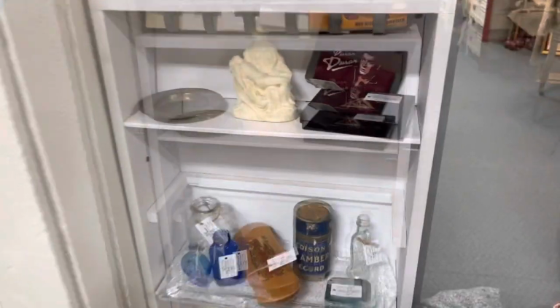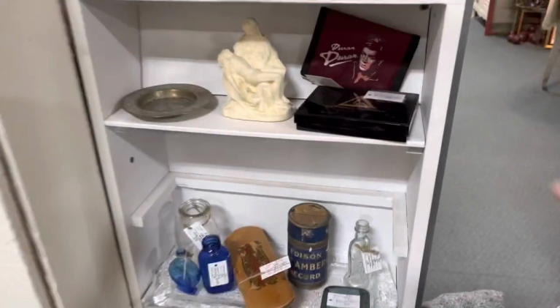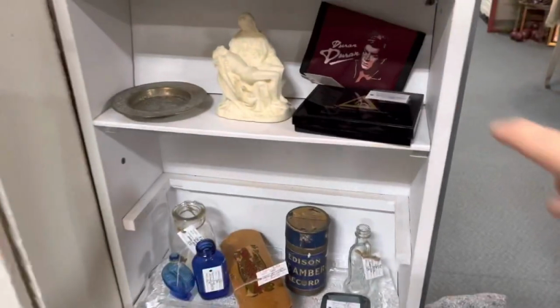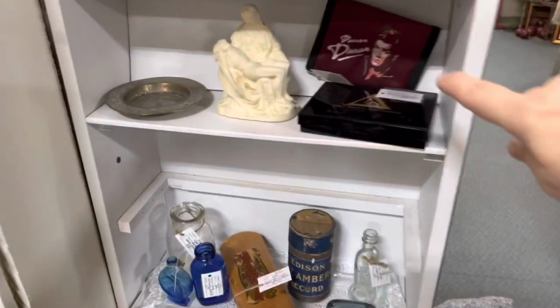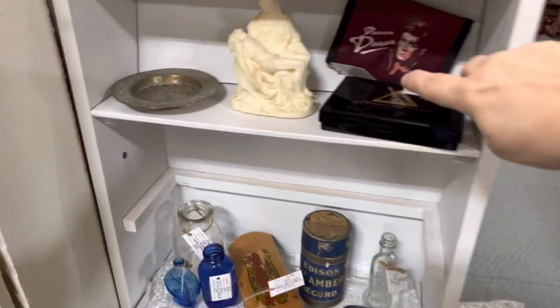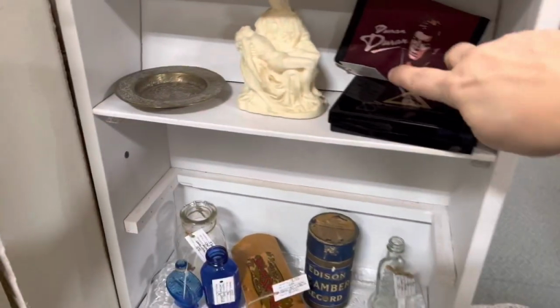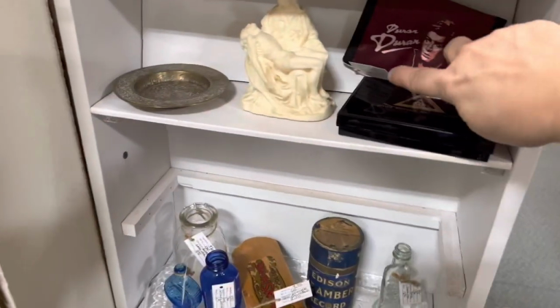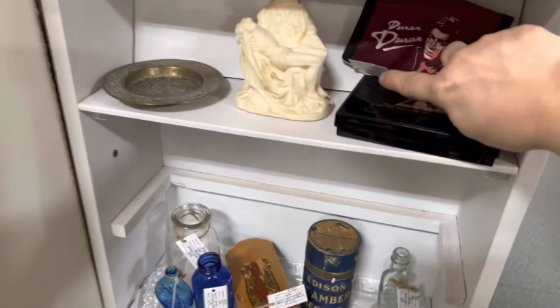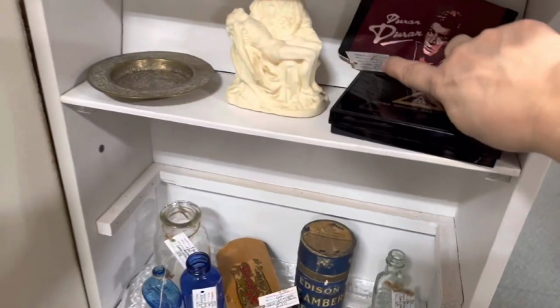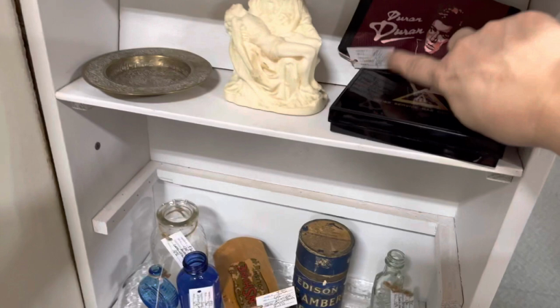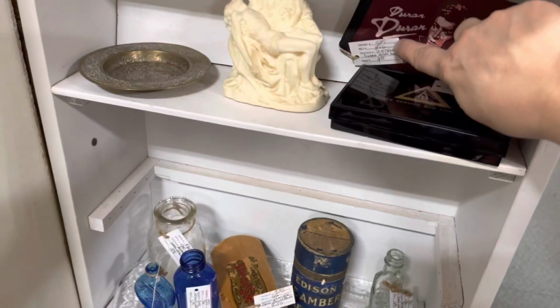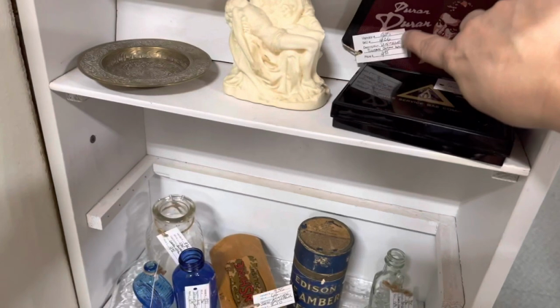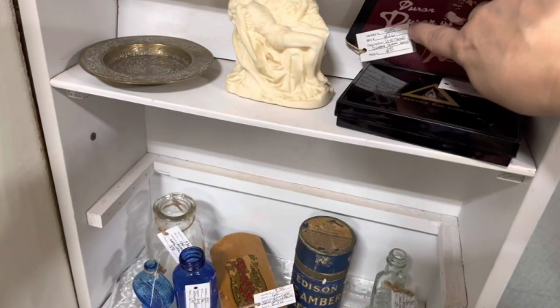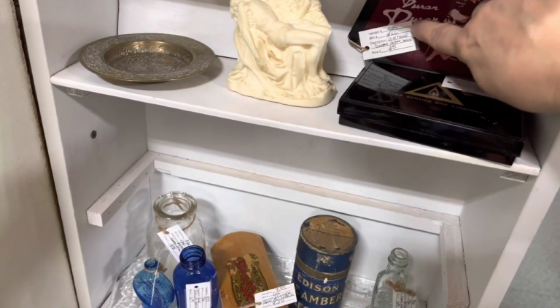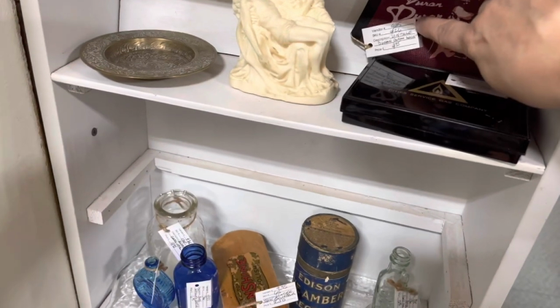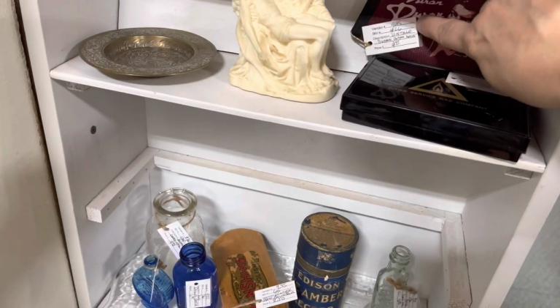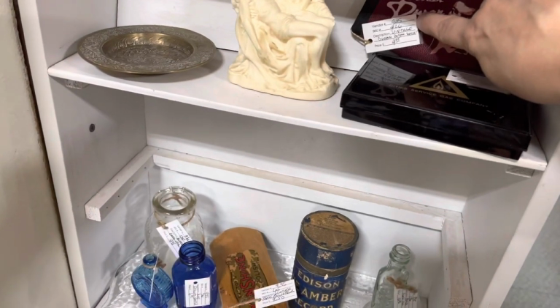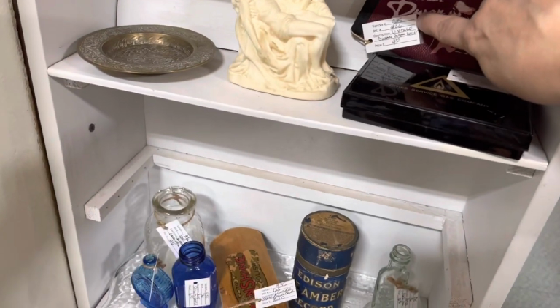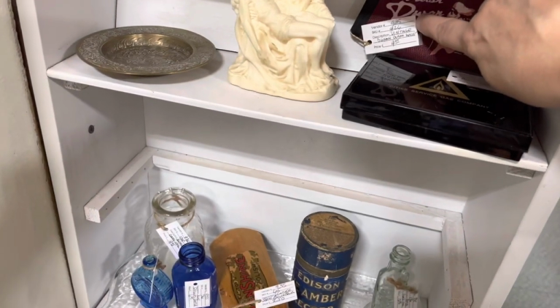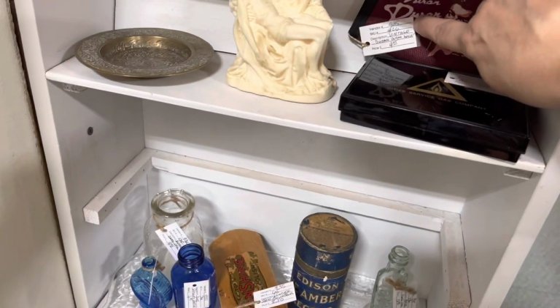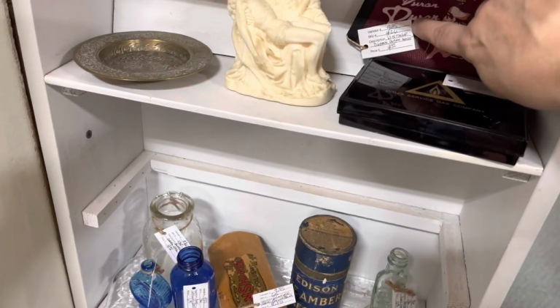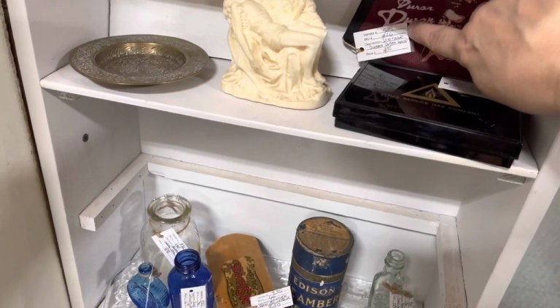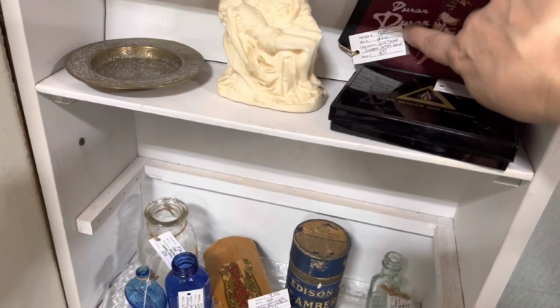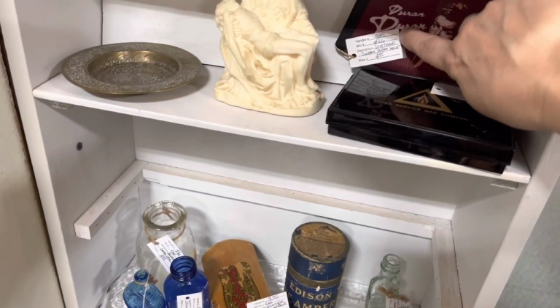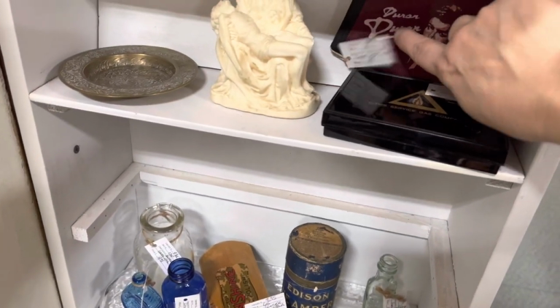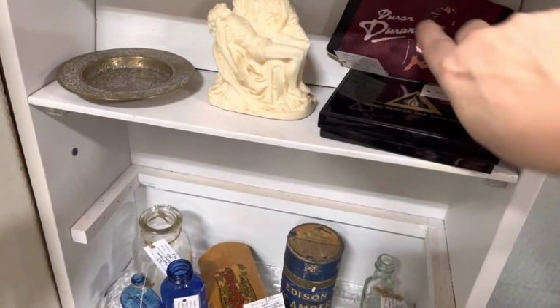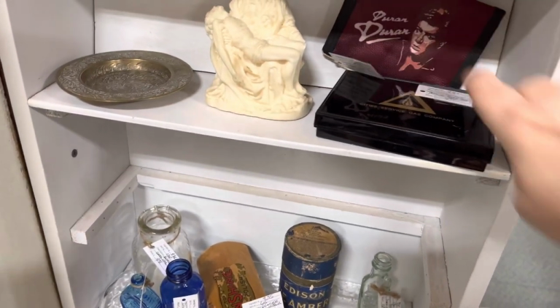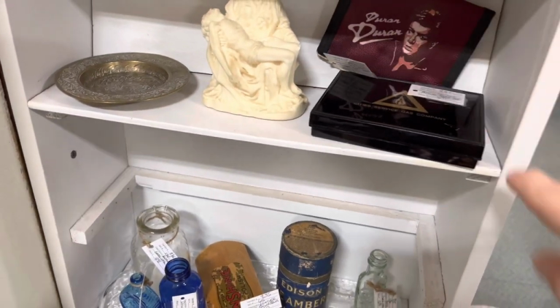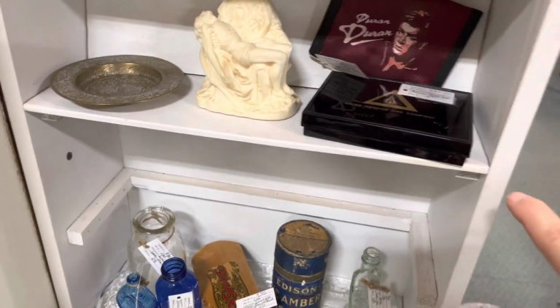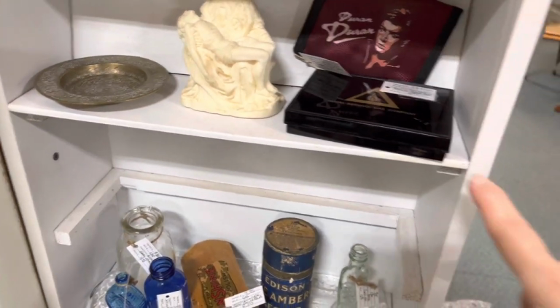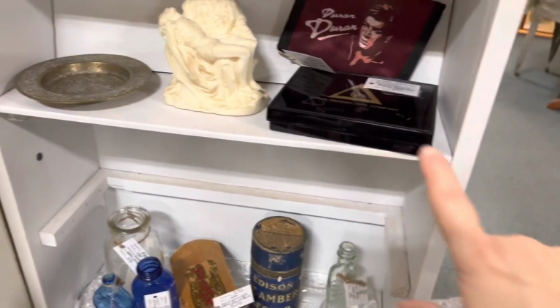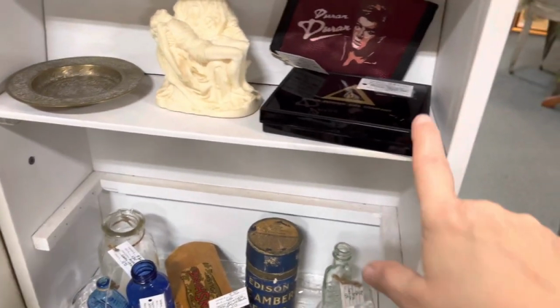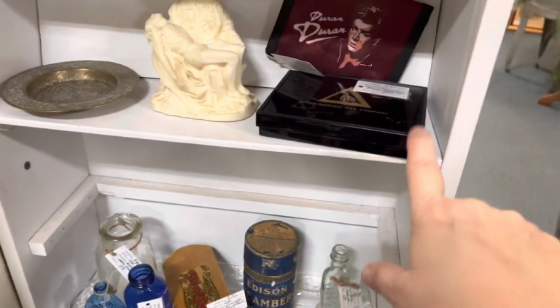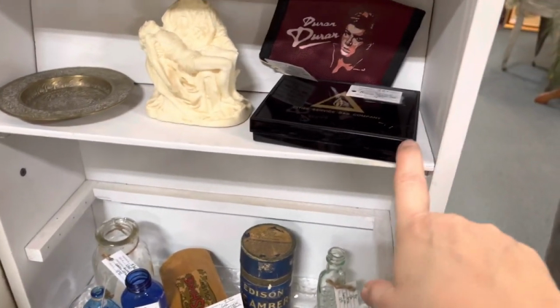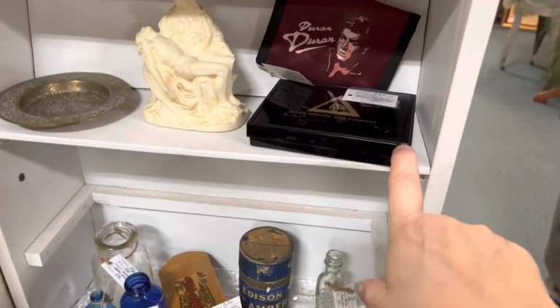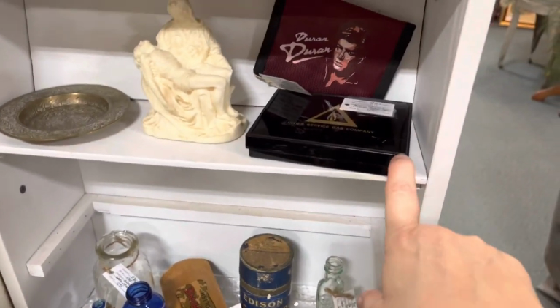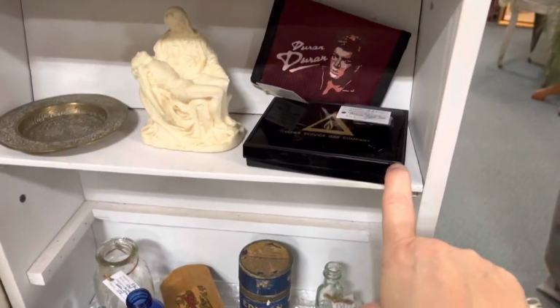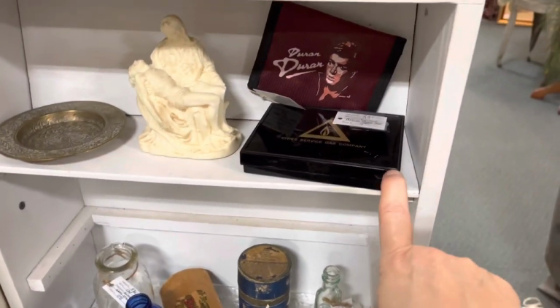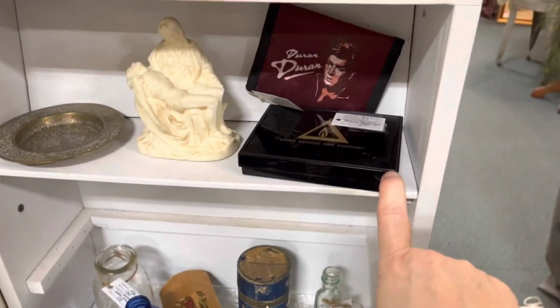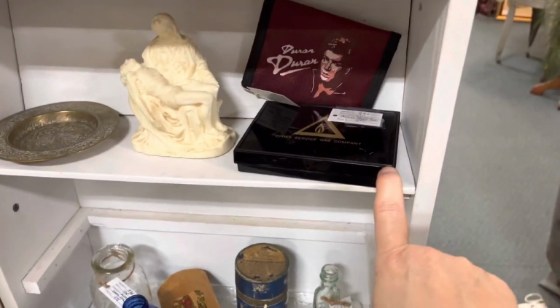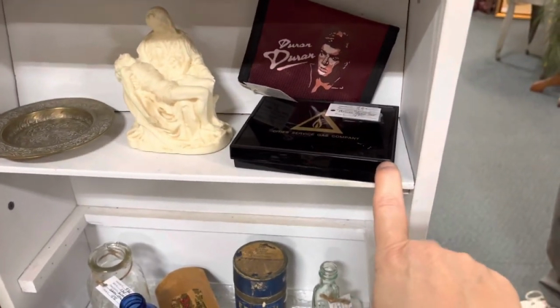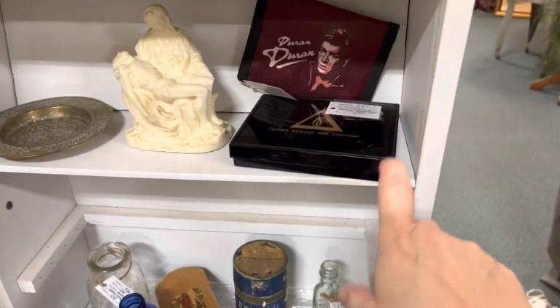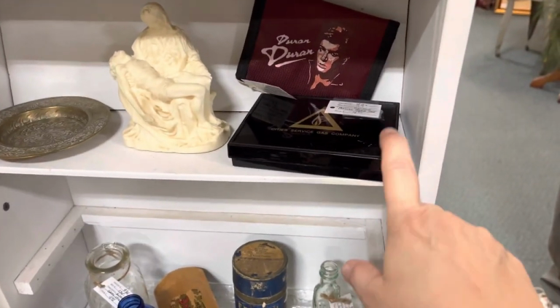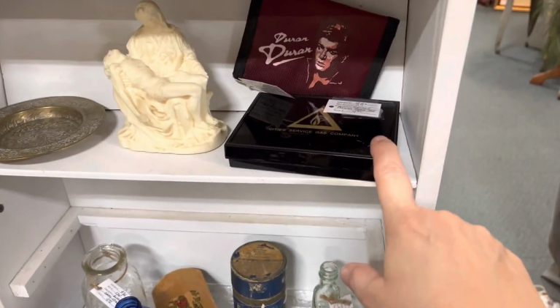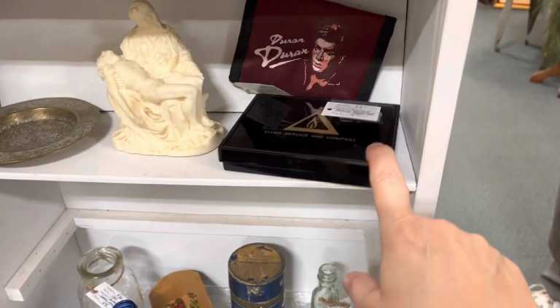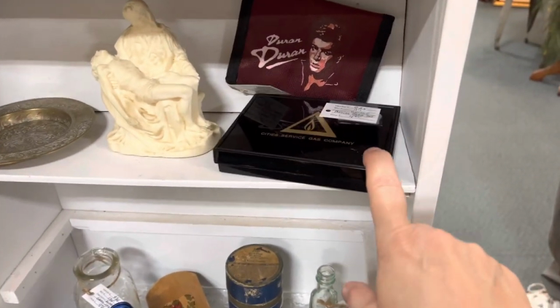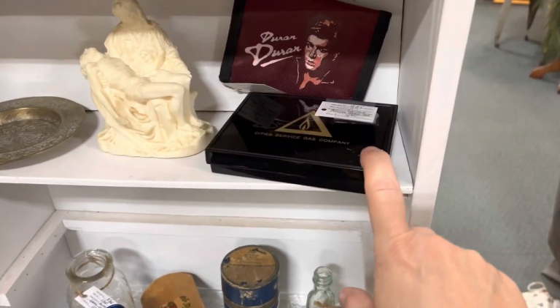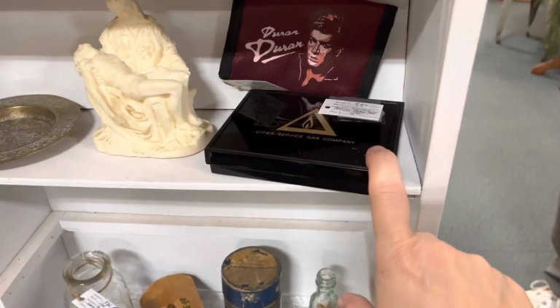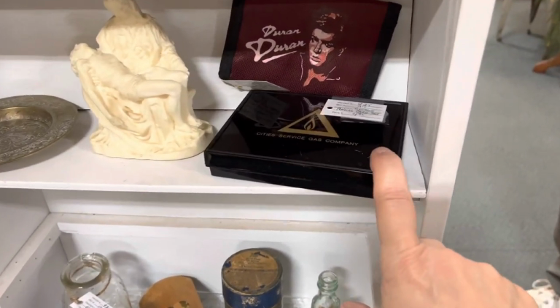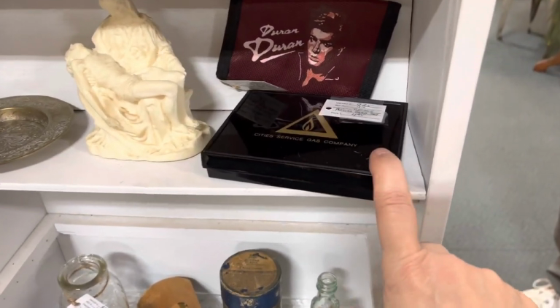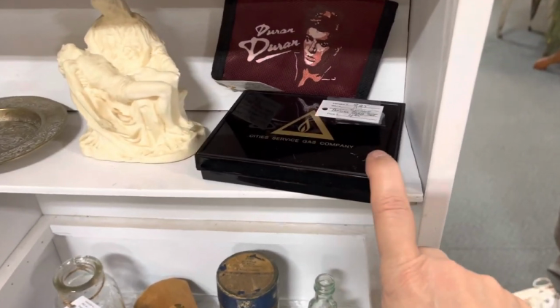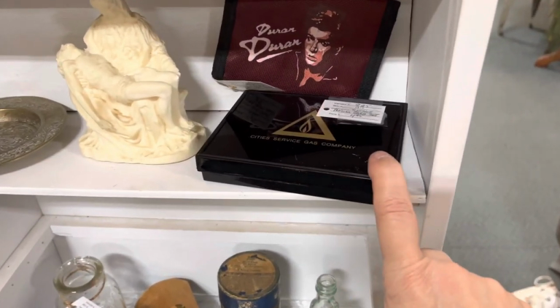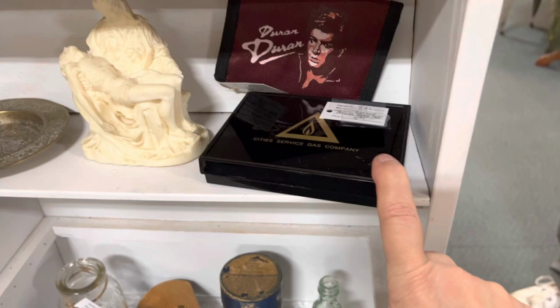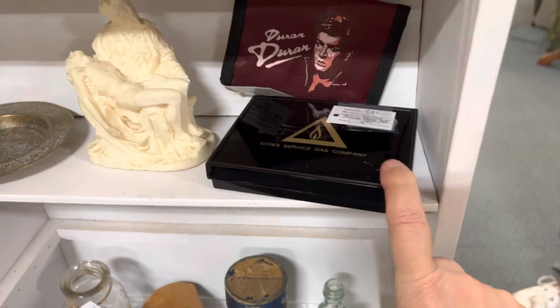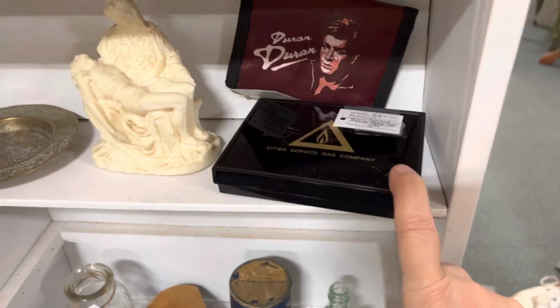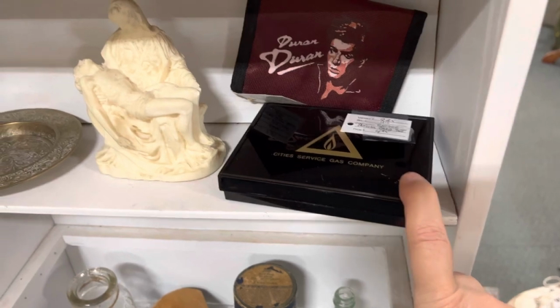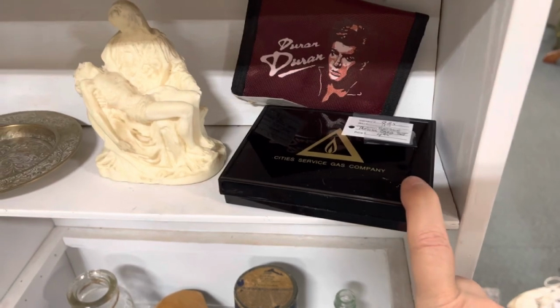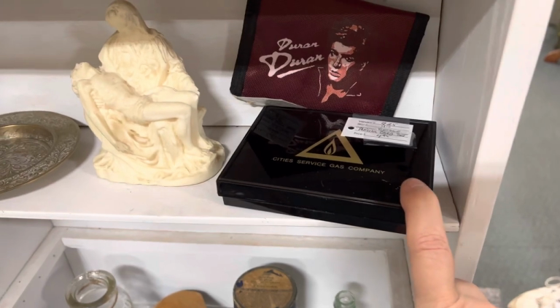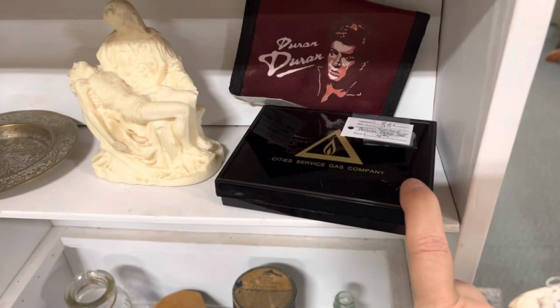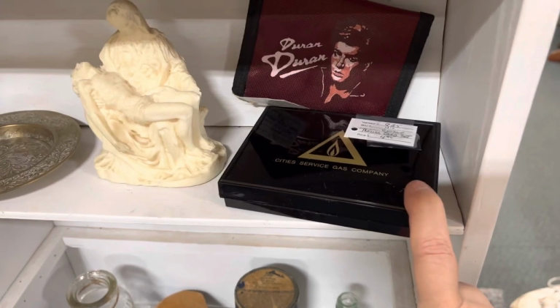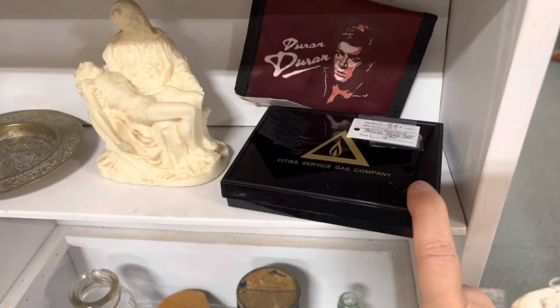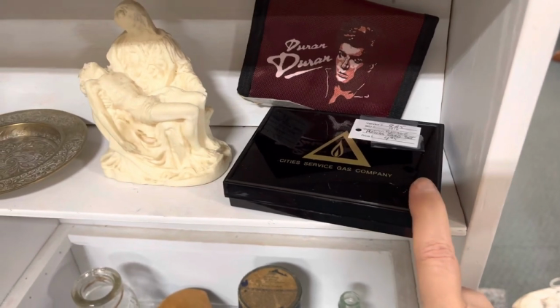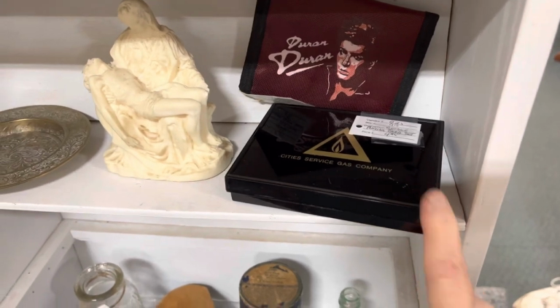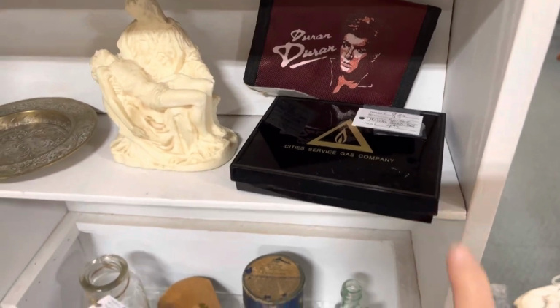Vintage Duran Duran wallet, priced at $4.95, and vintage playing cards — never opened — also $4.95.